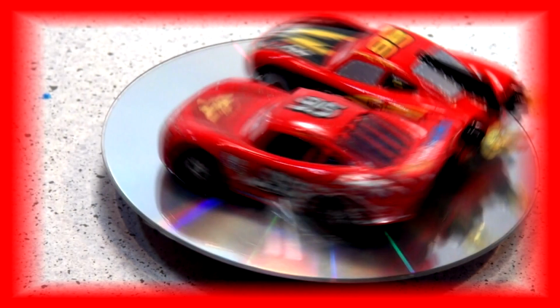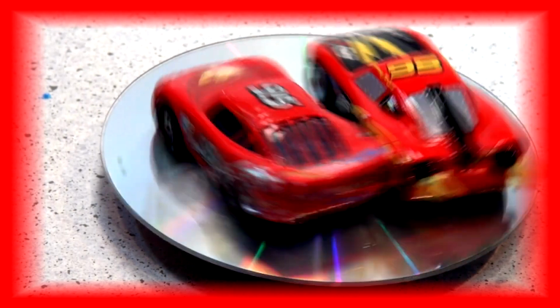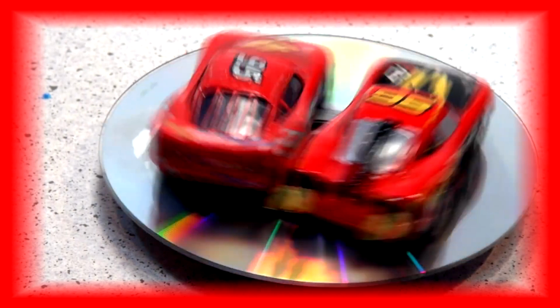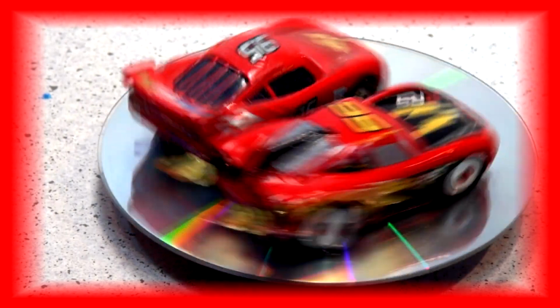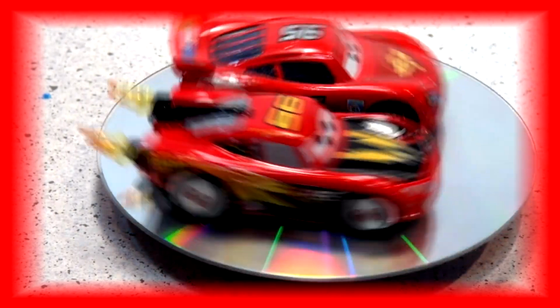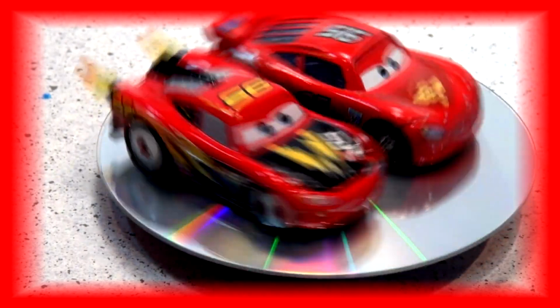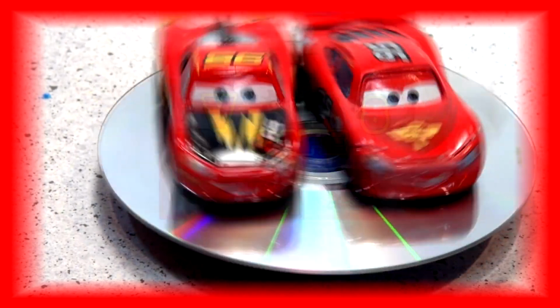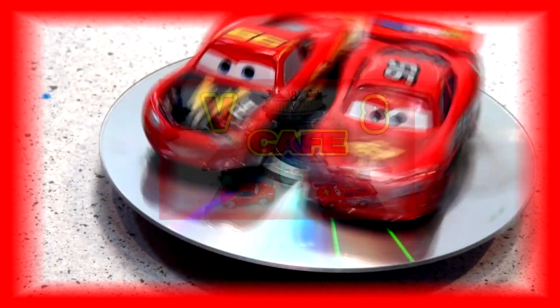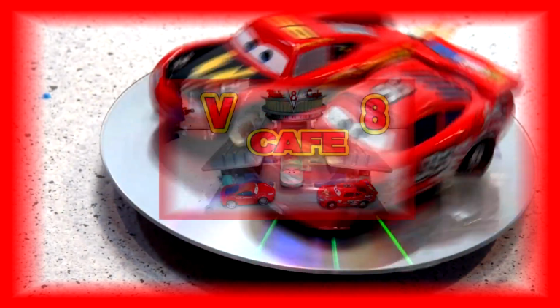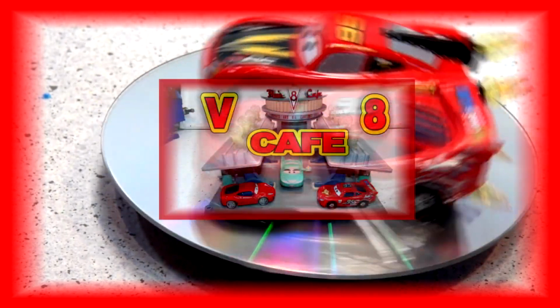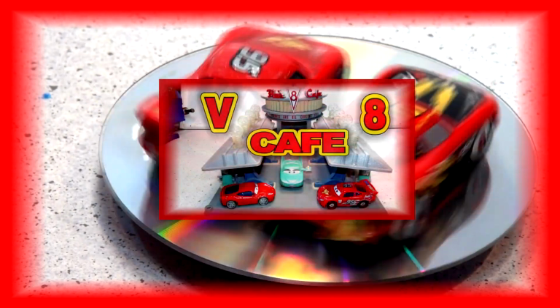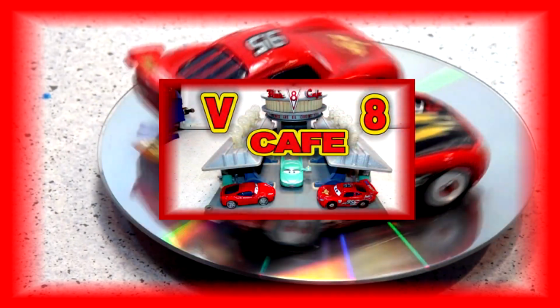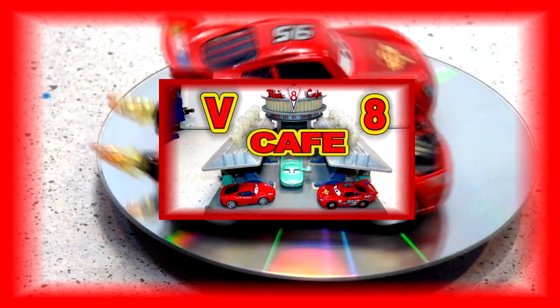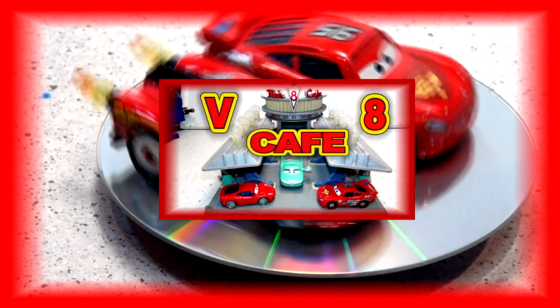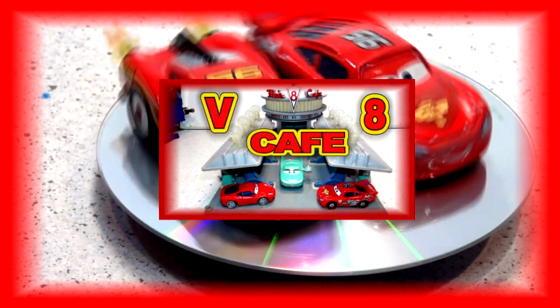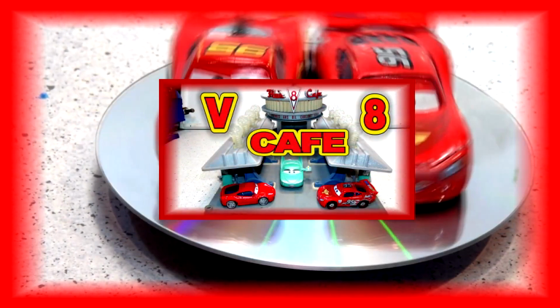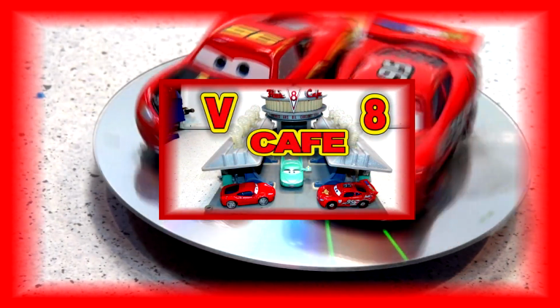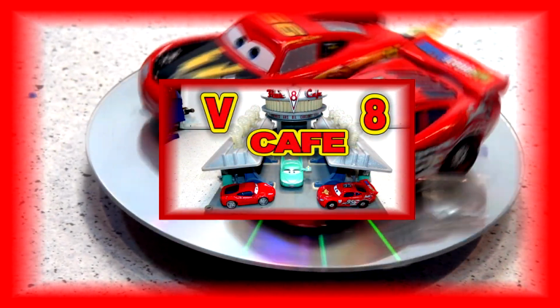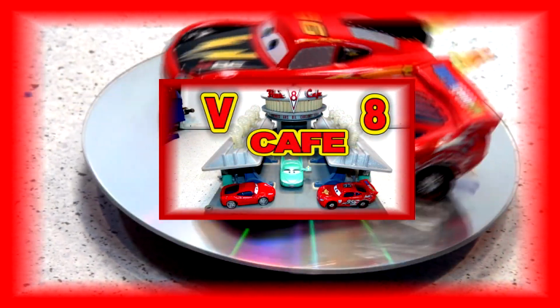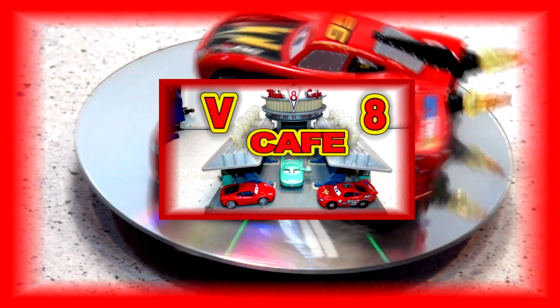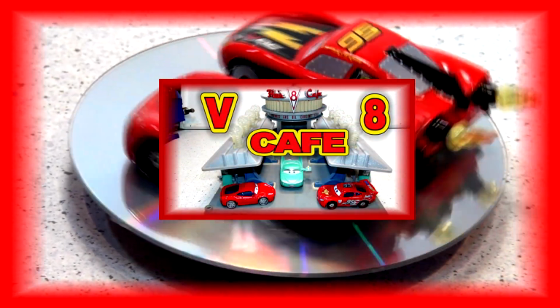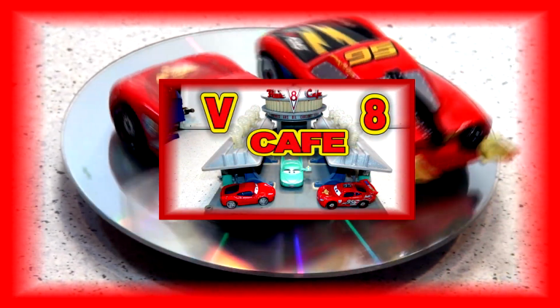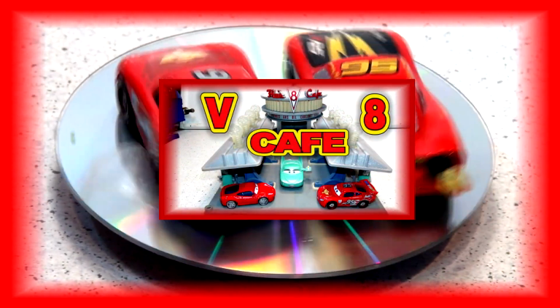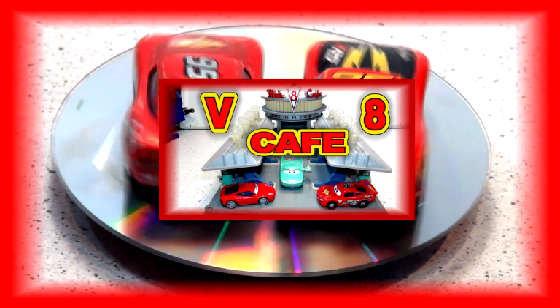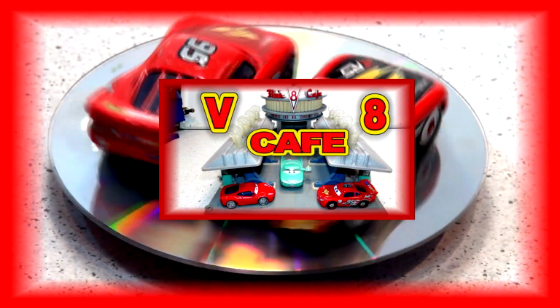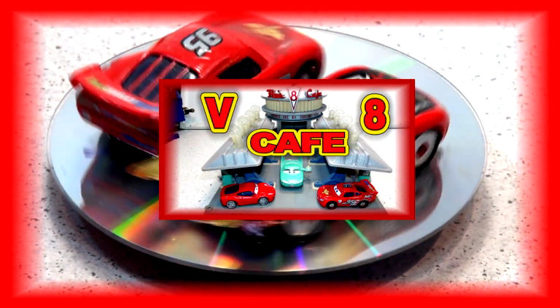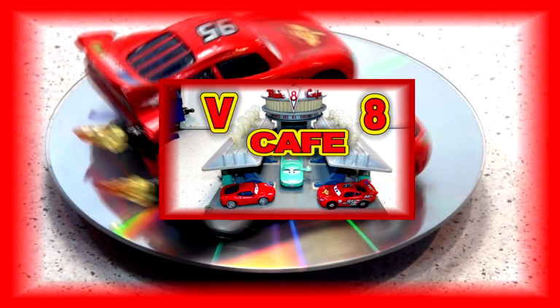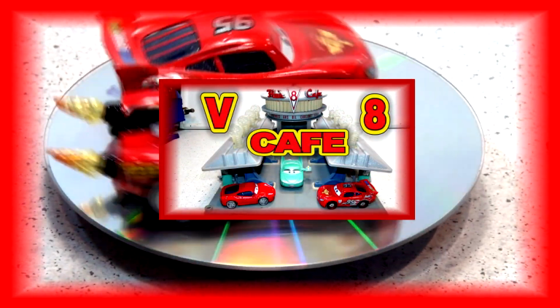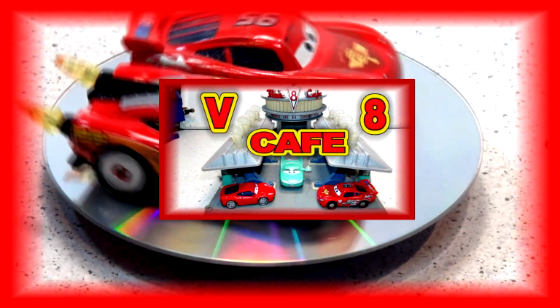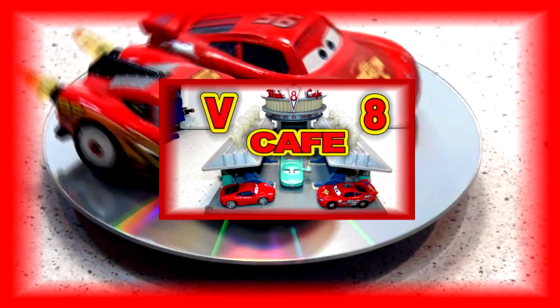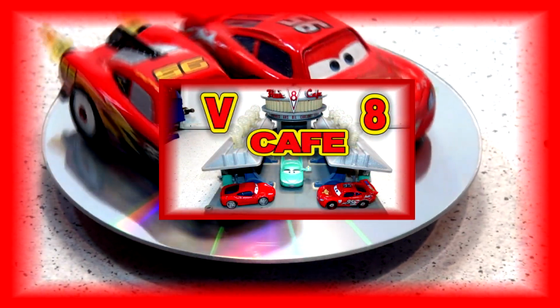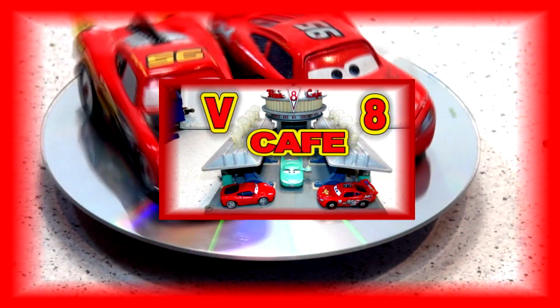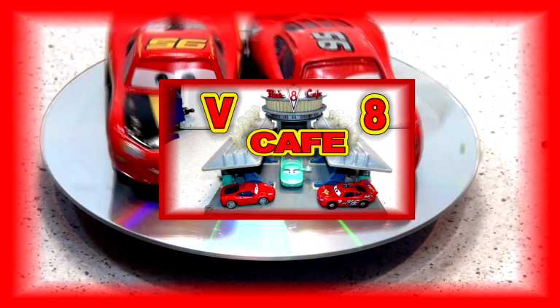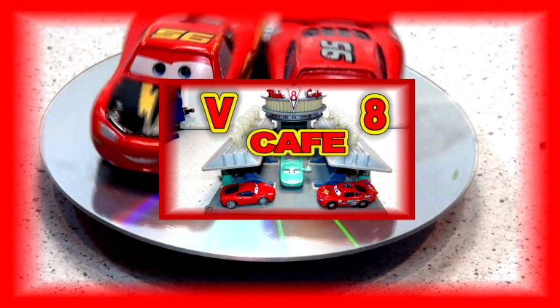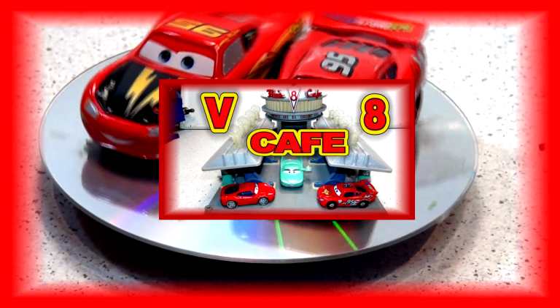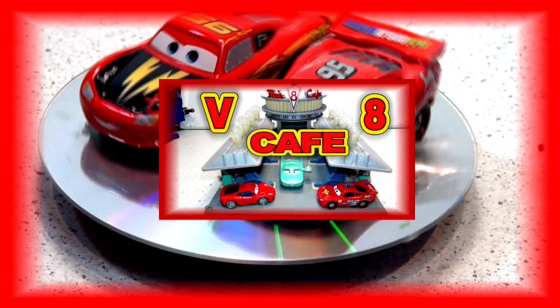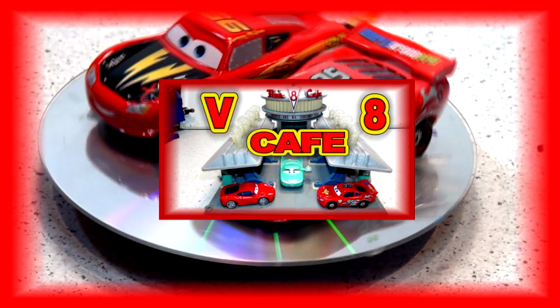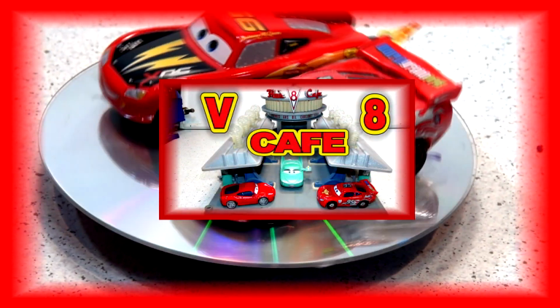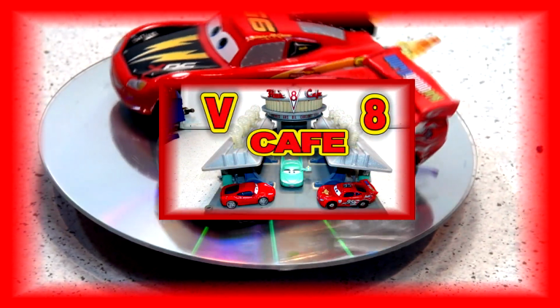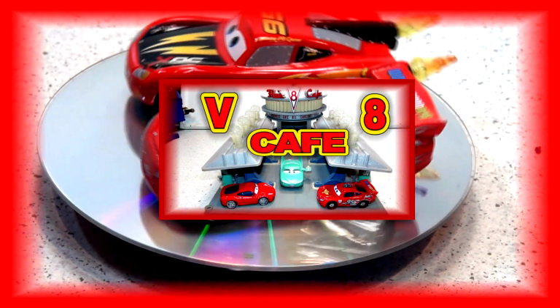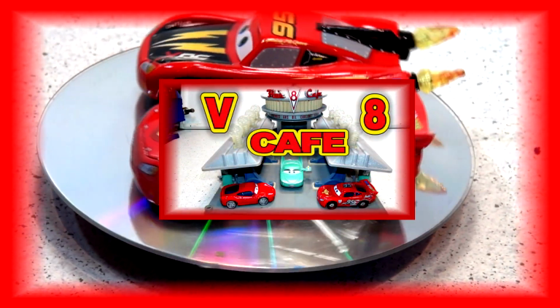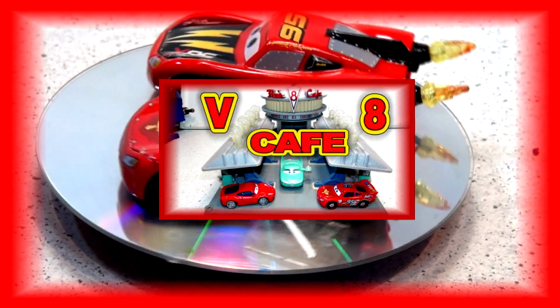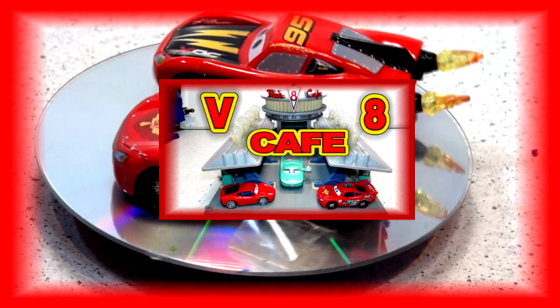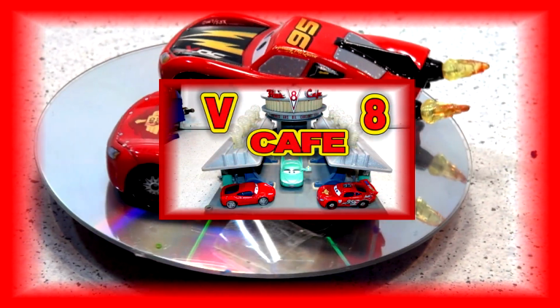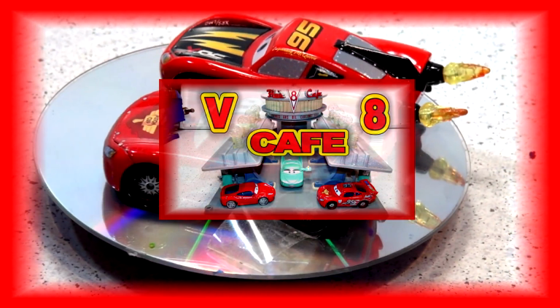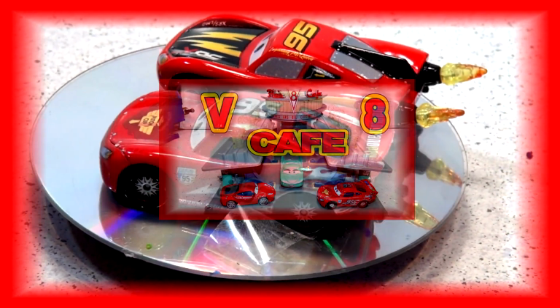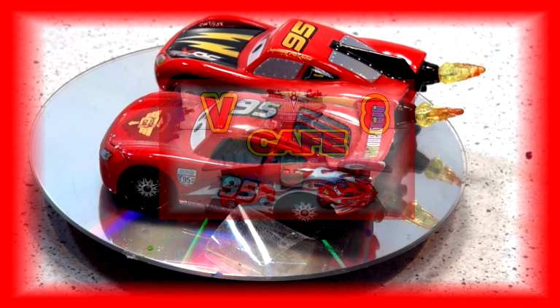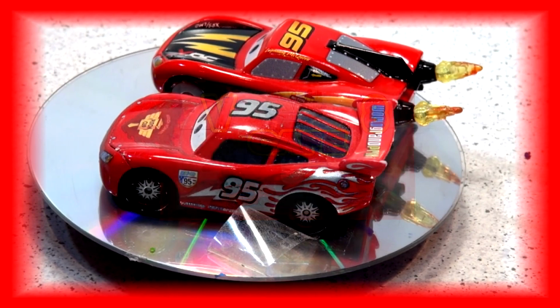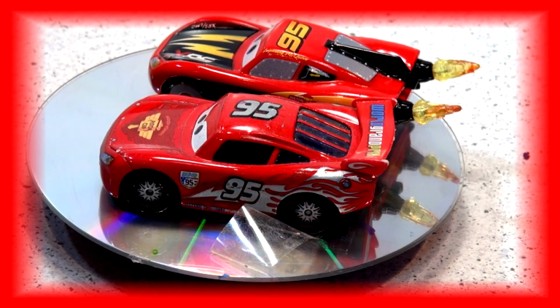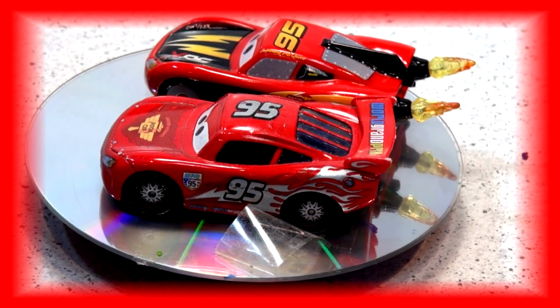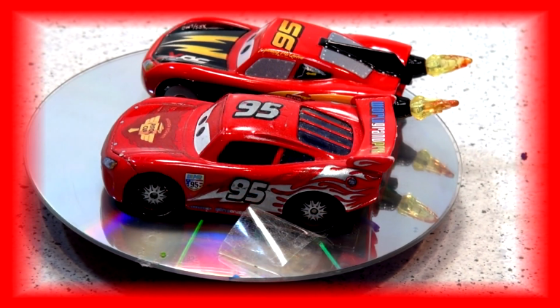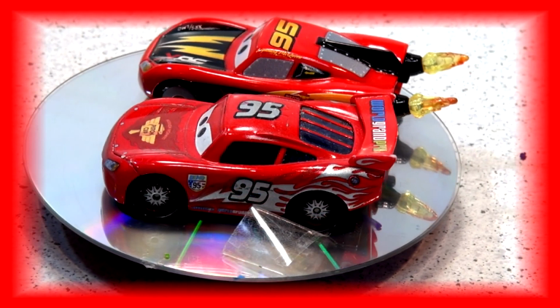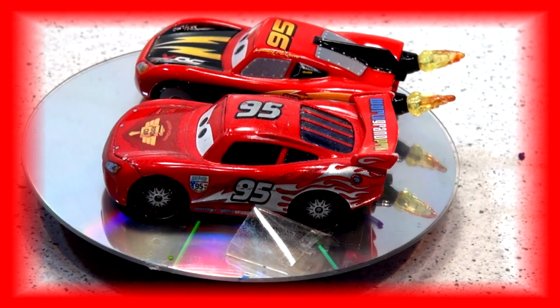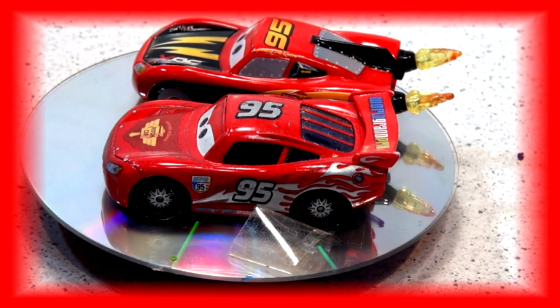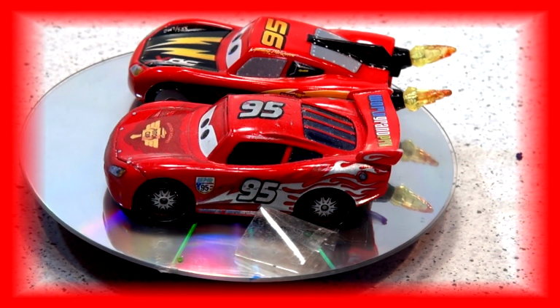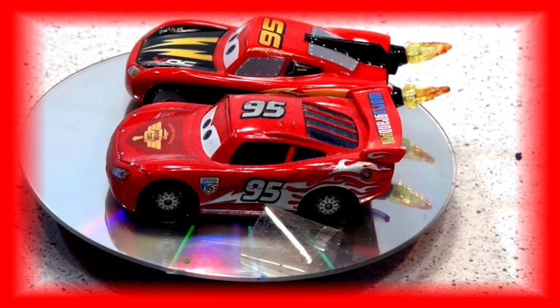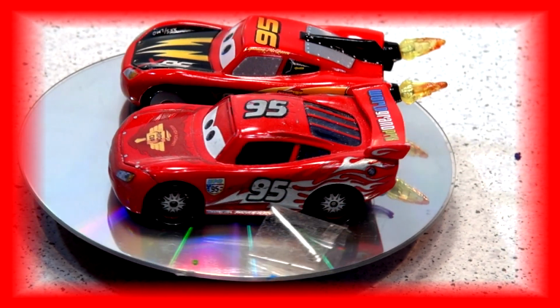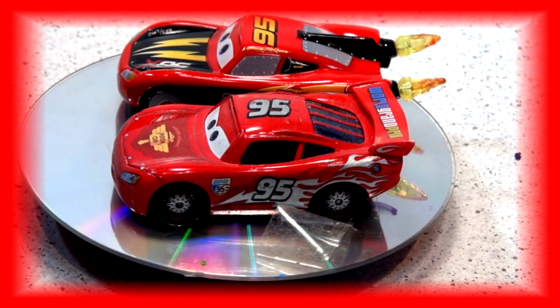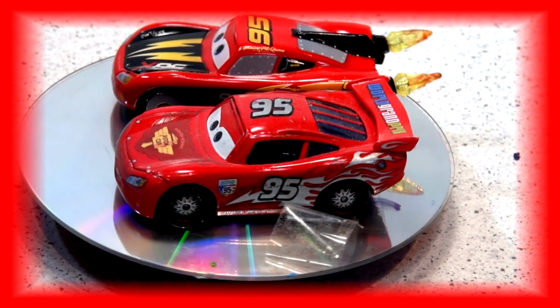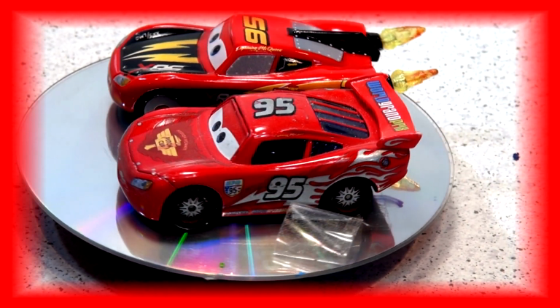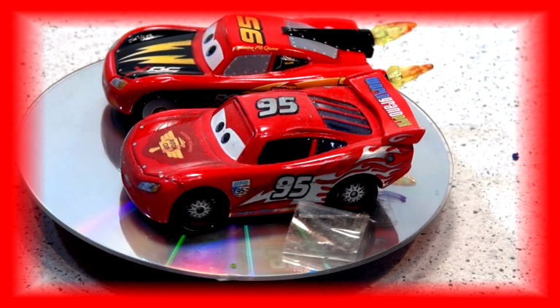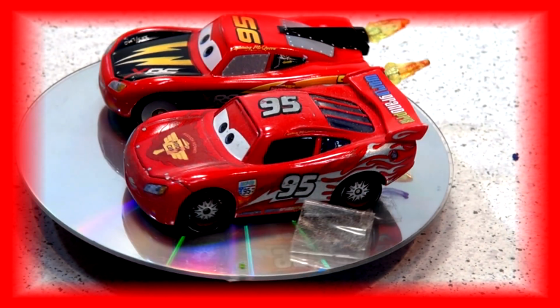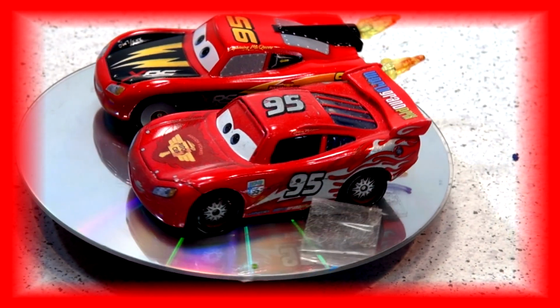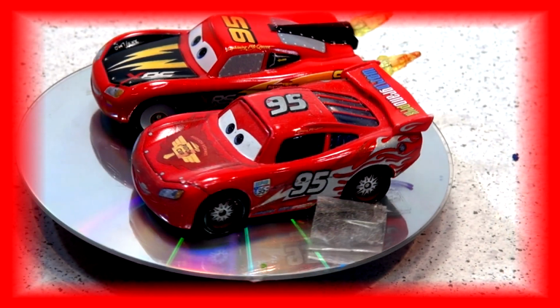Hi everybody, welcome back. In today's video I thought I'd recreate some of Radiator Springs. I found our old playset so let's bring them out and have a look at each one.